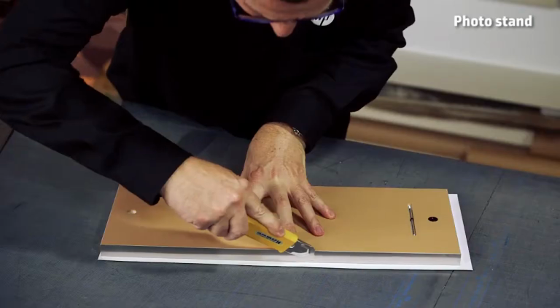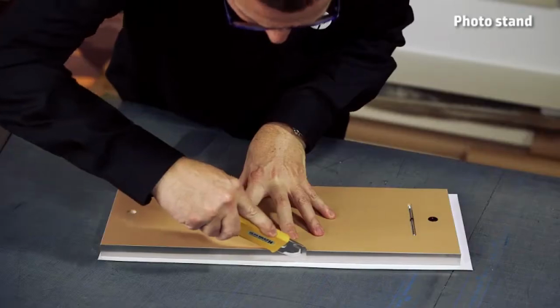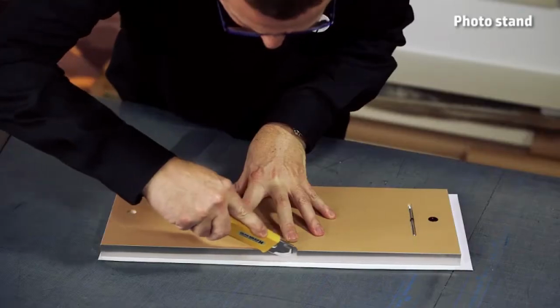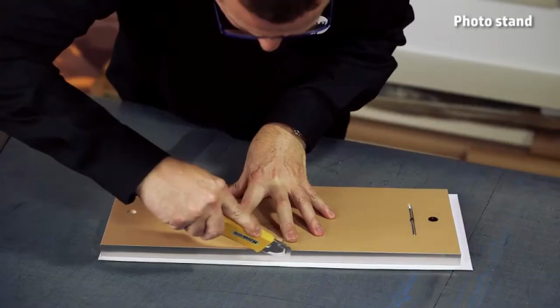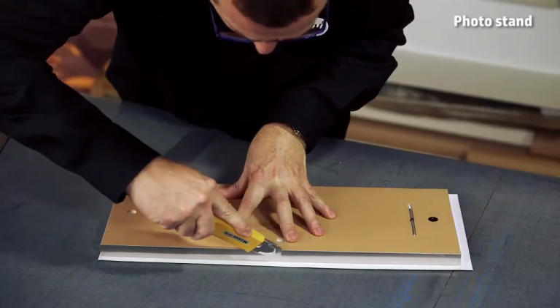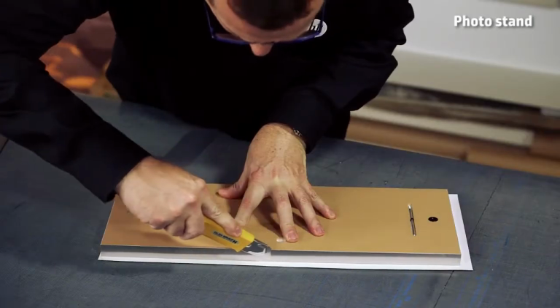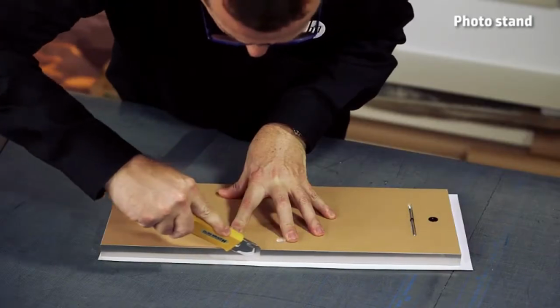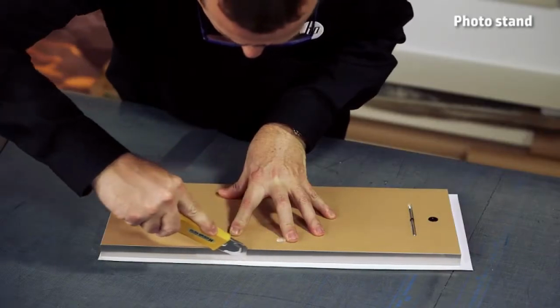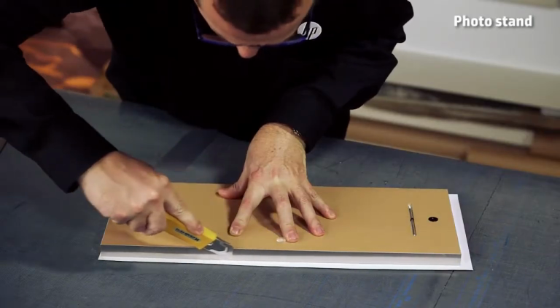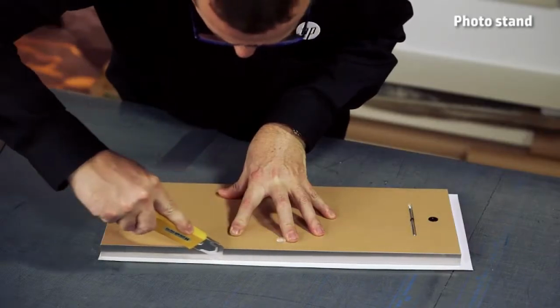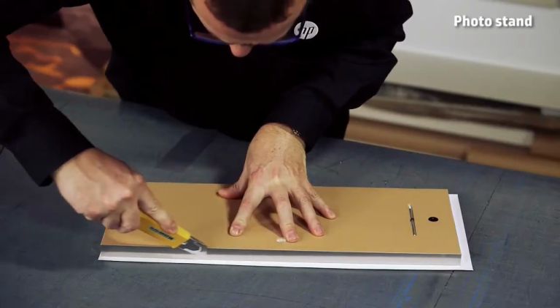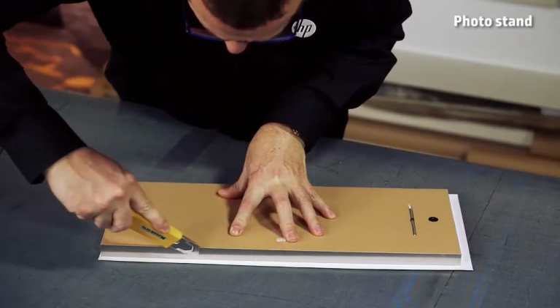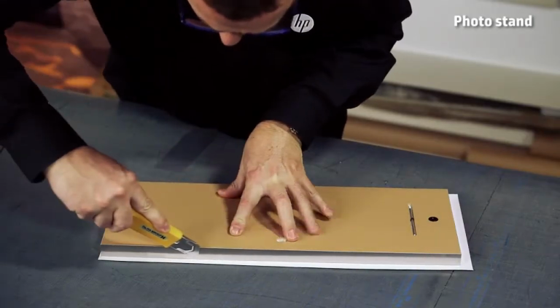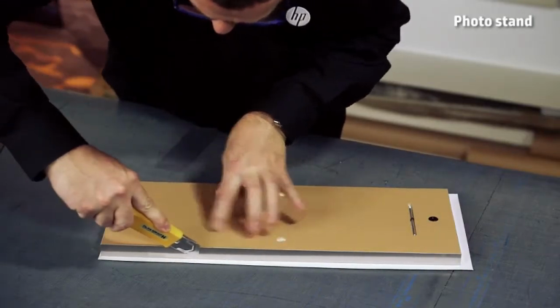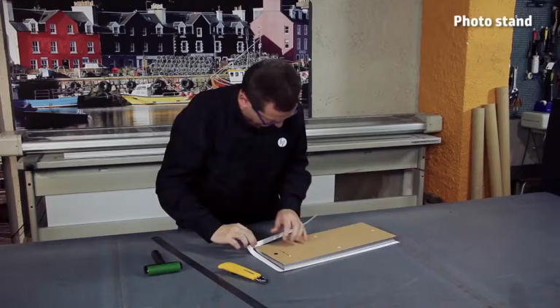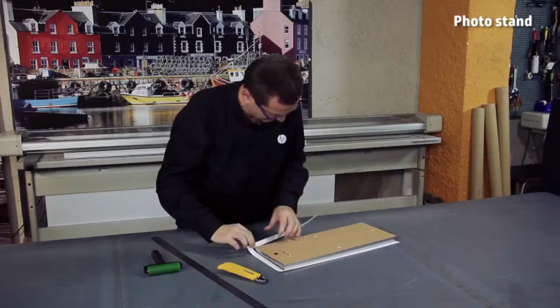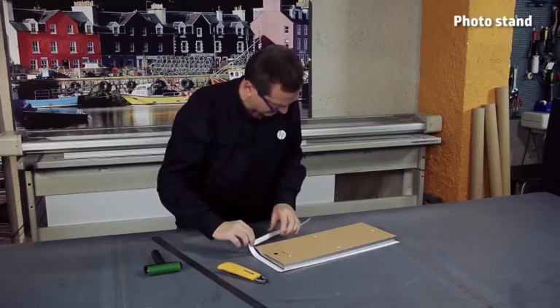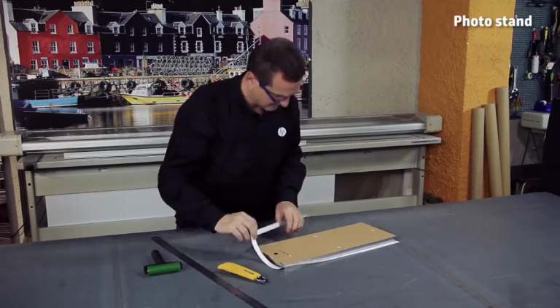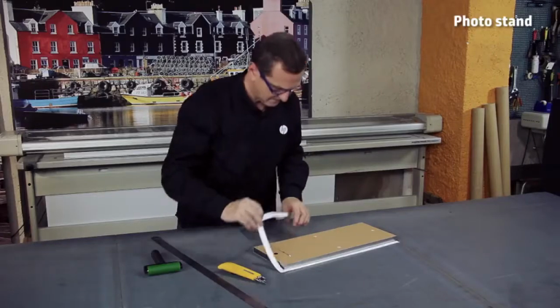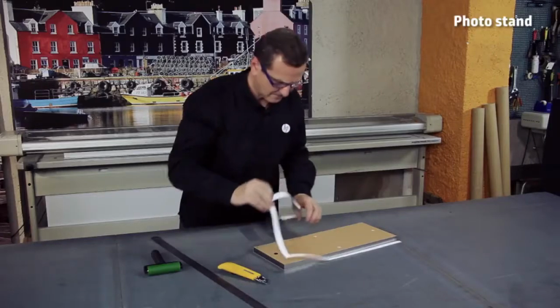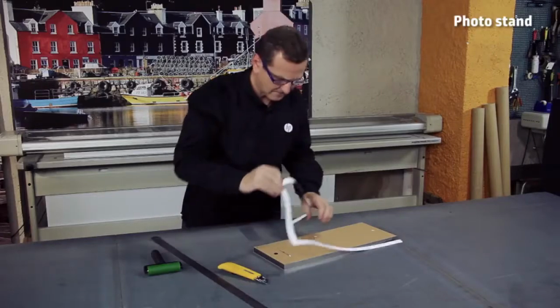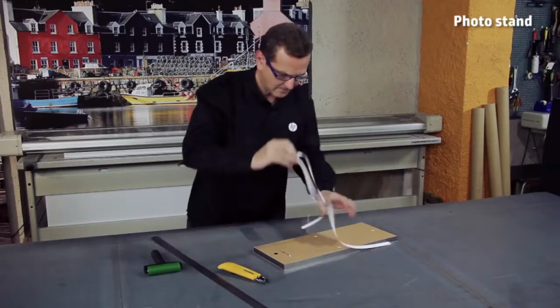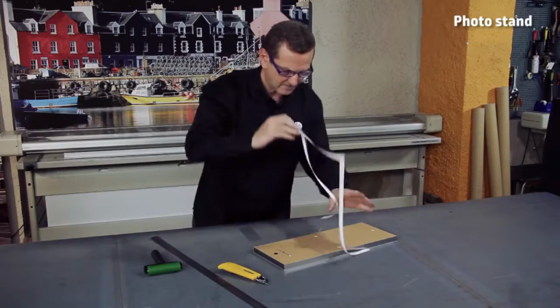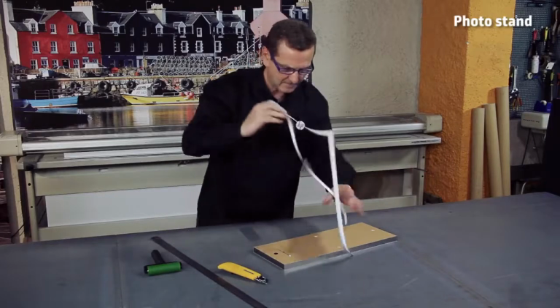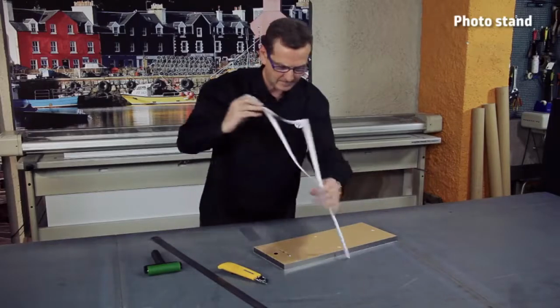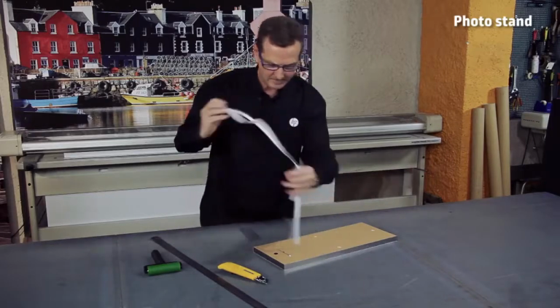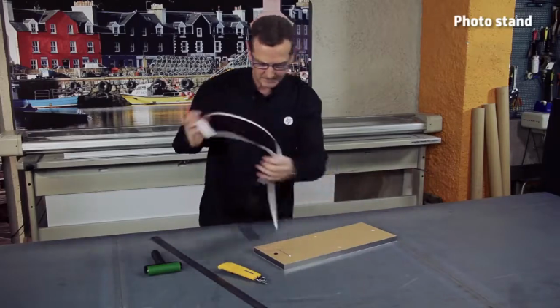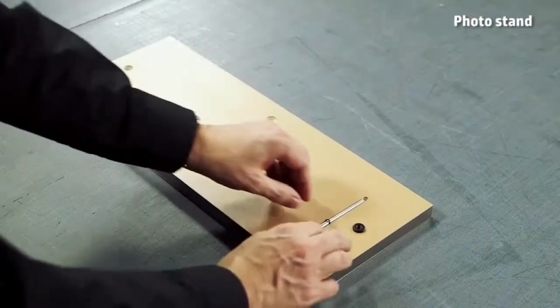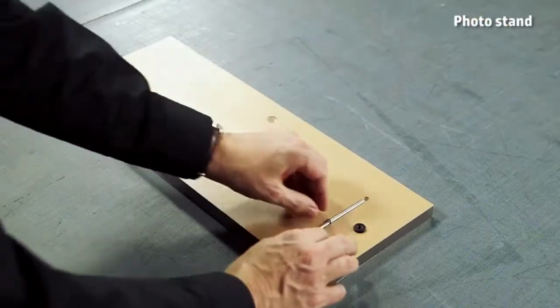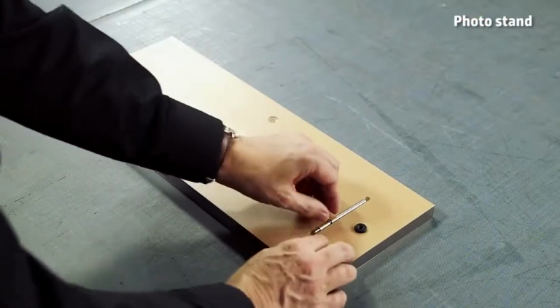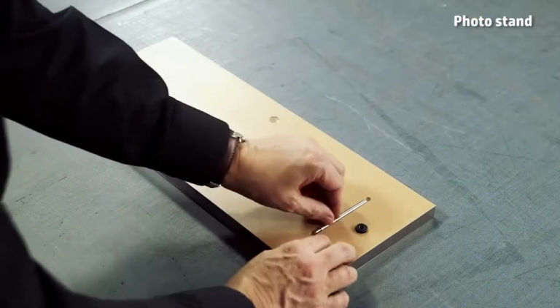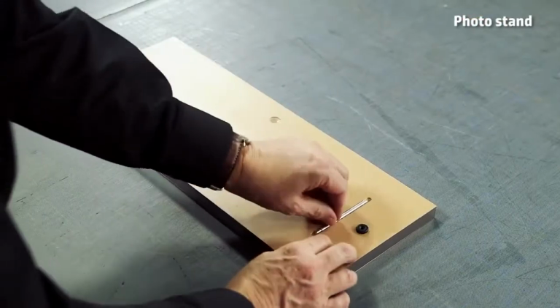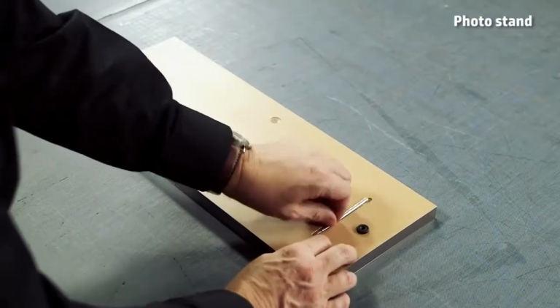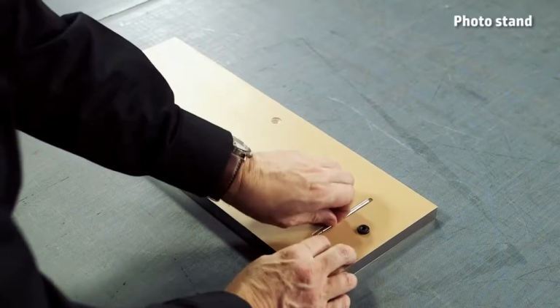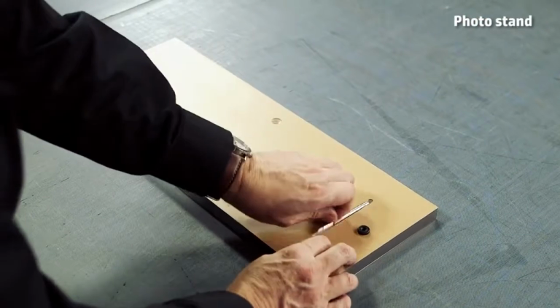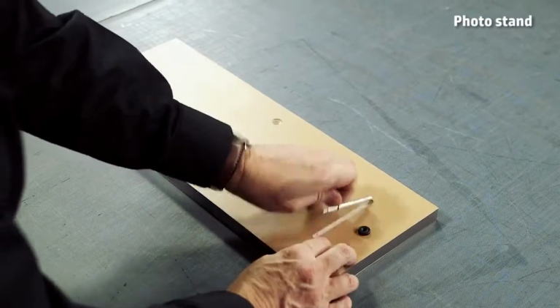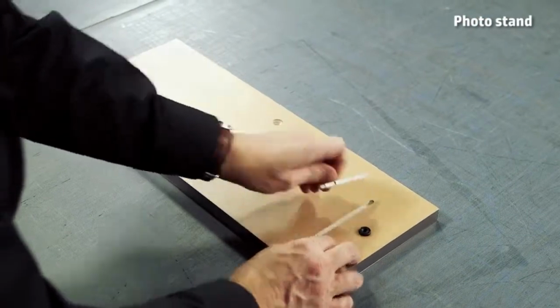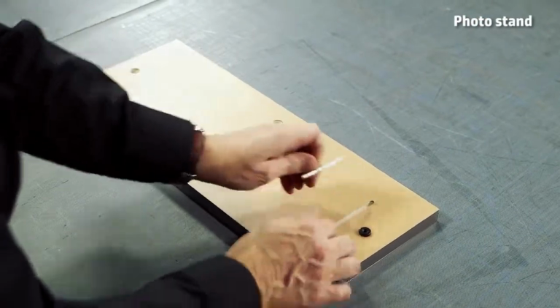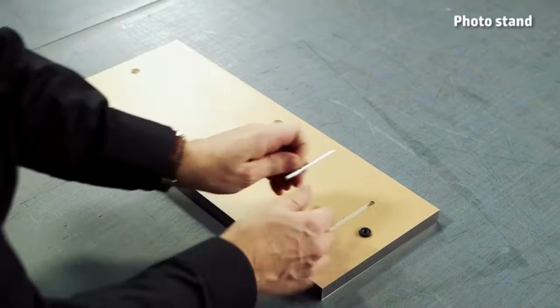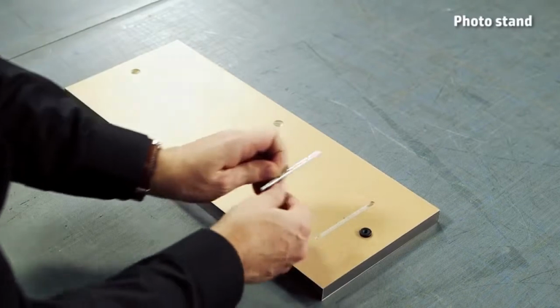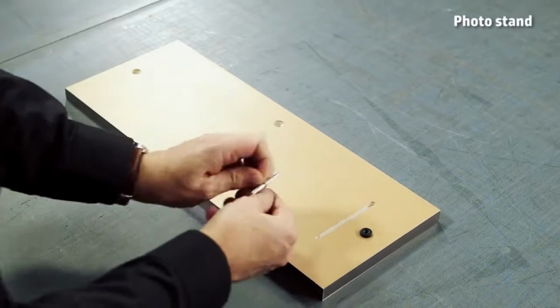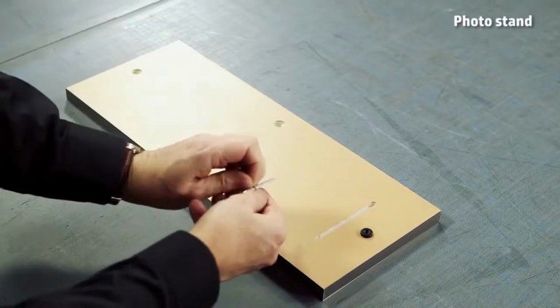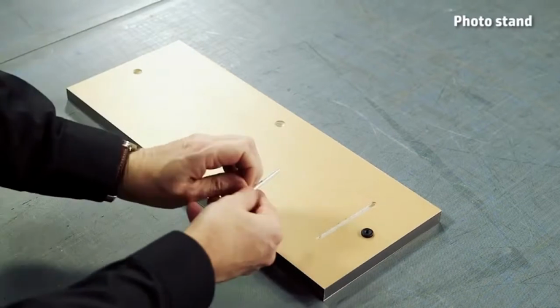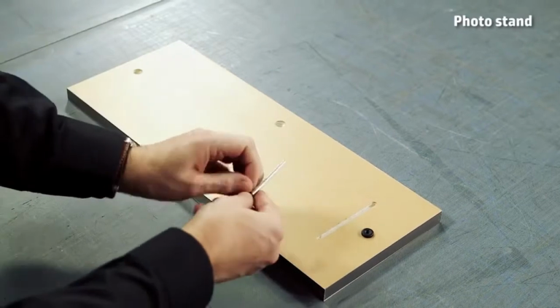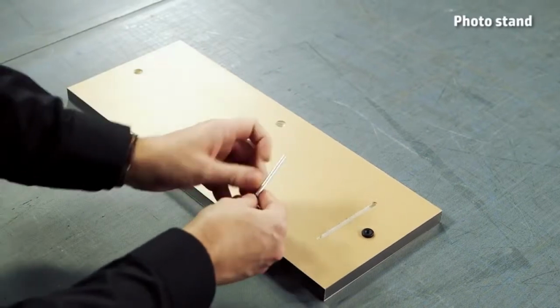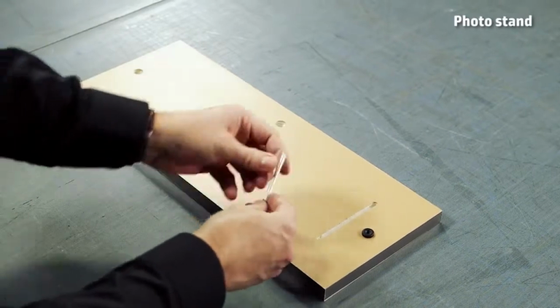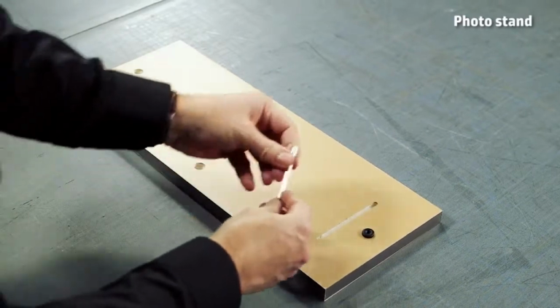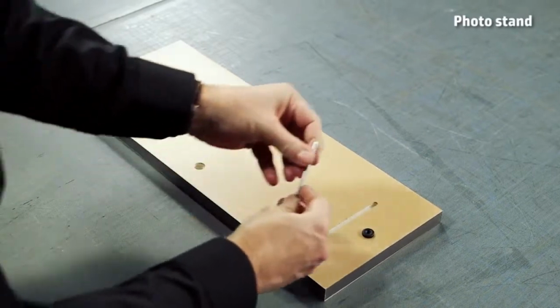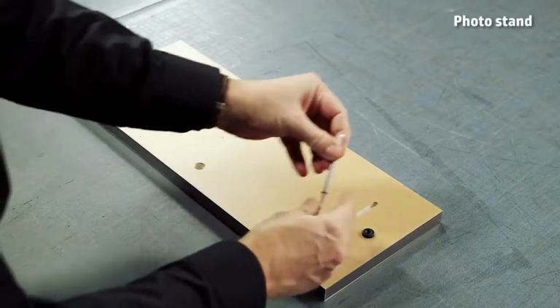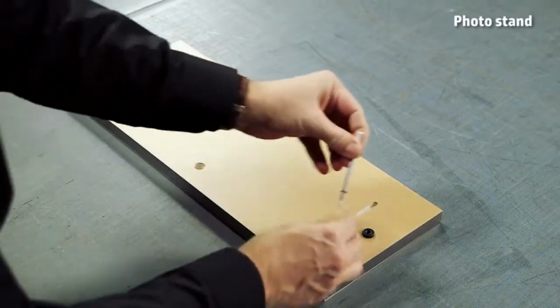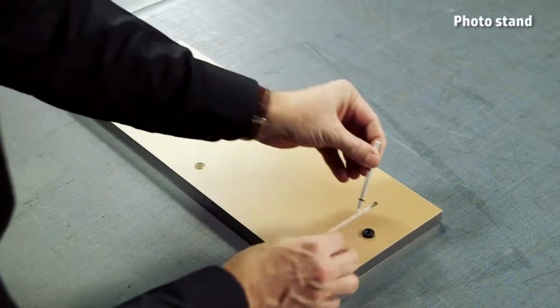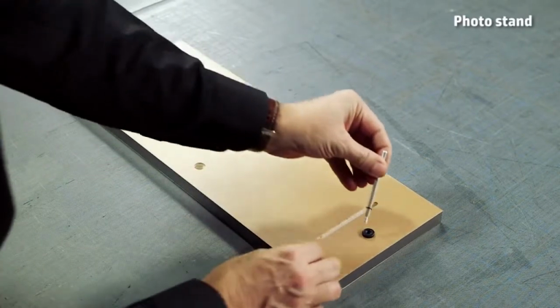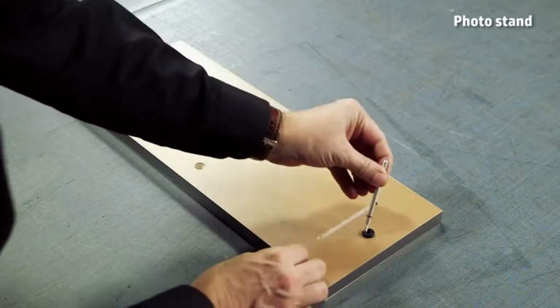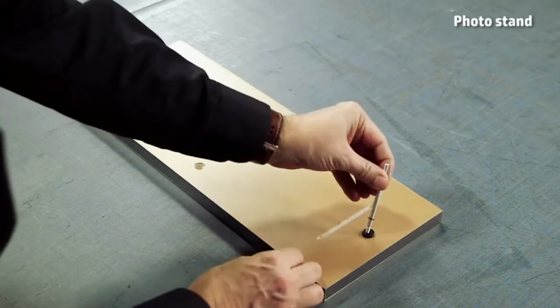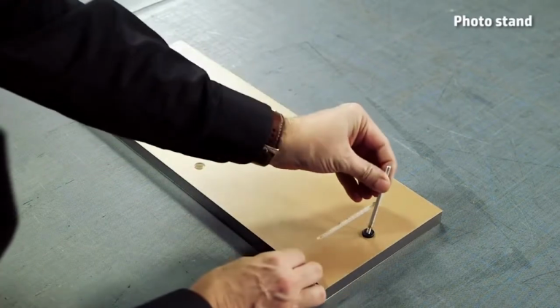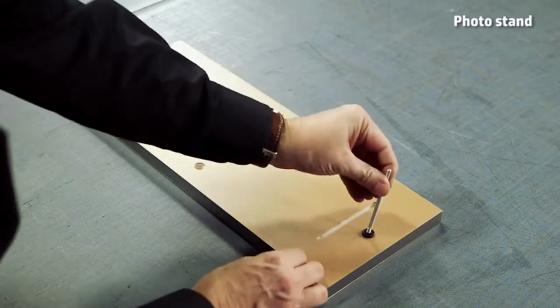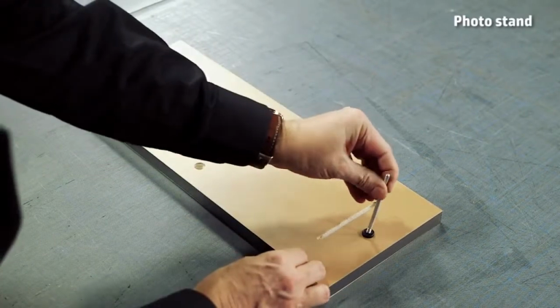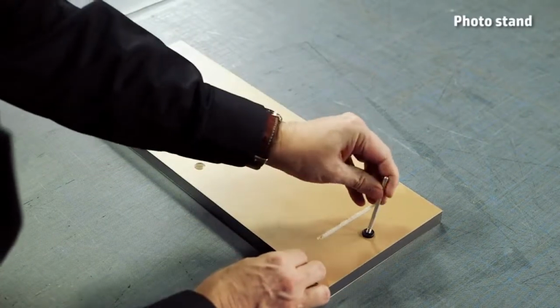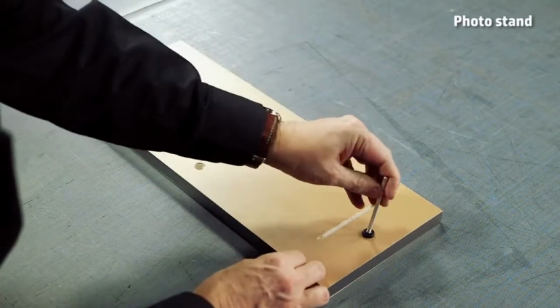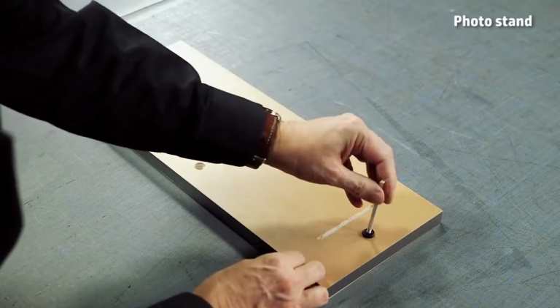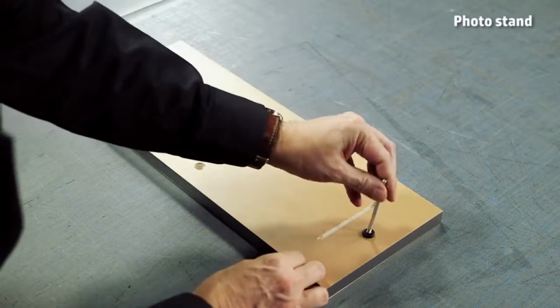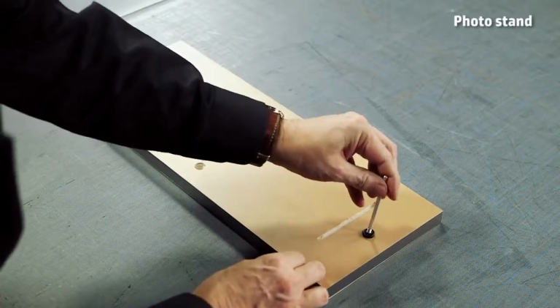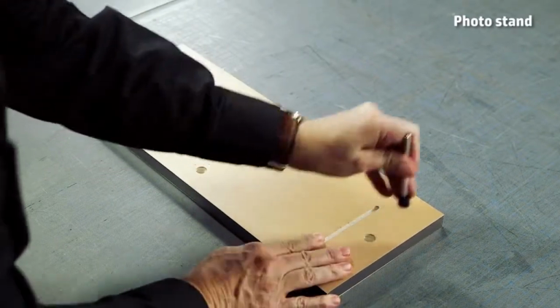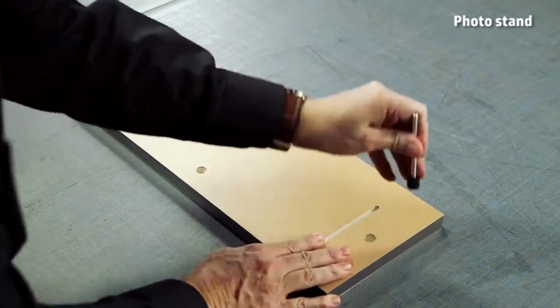Finally, cut the excess paper around the frame. Use the stick provided to secure the frame vertically.